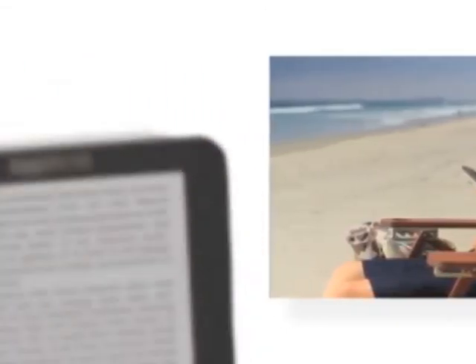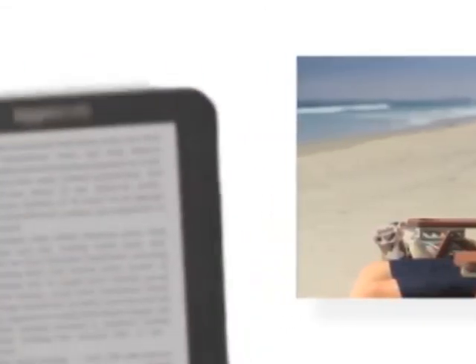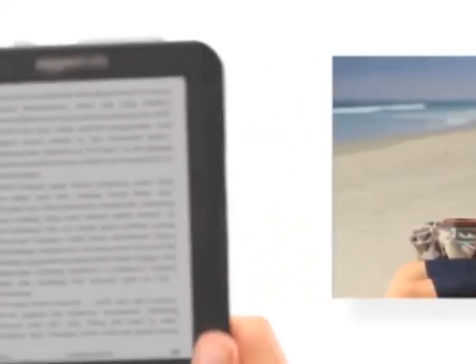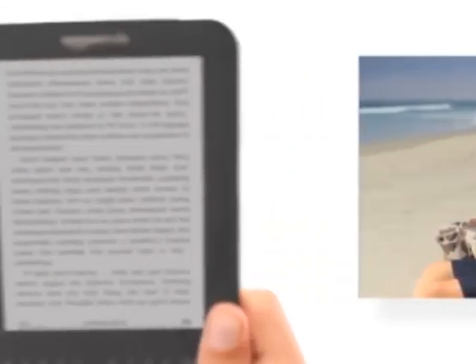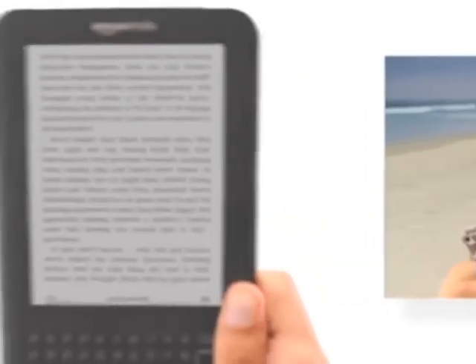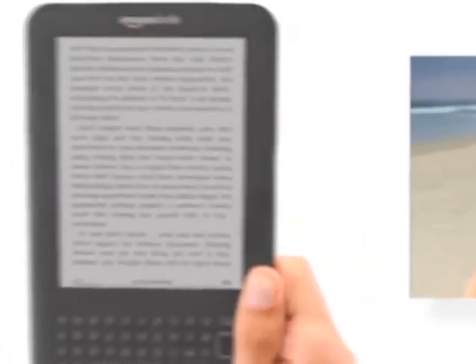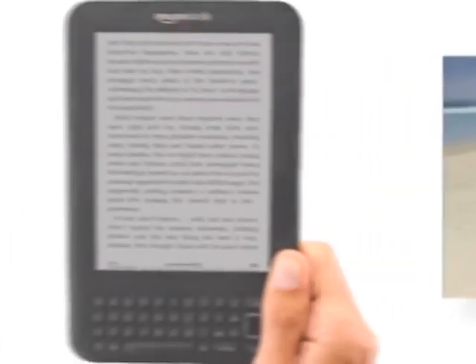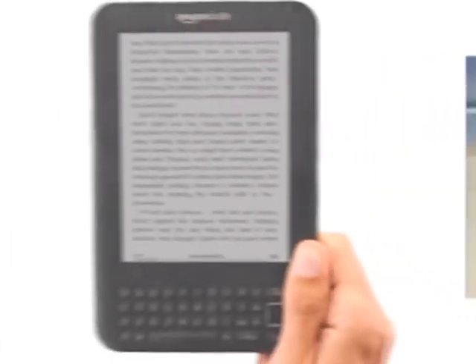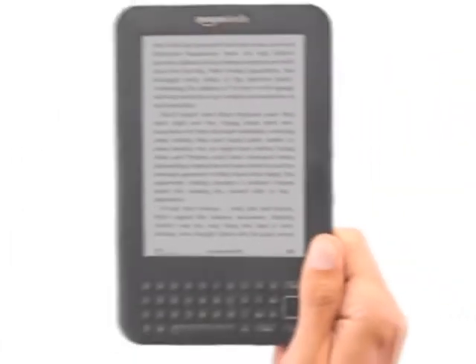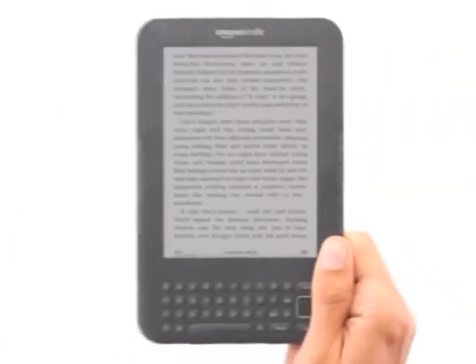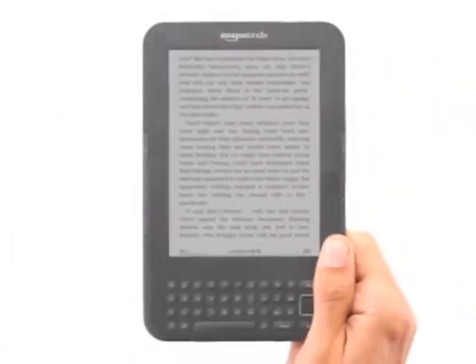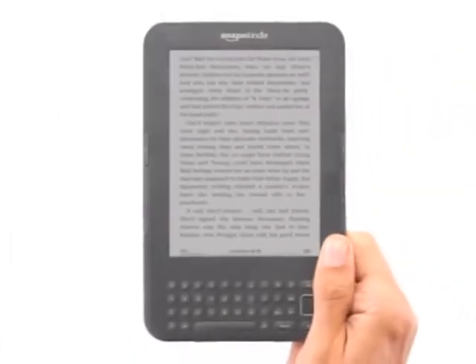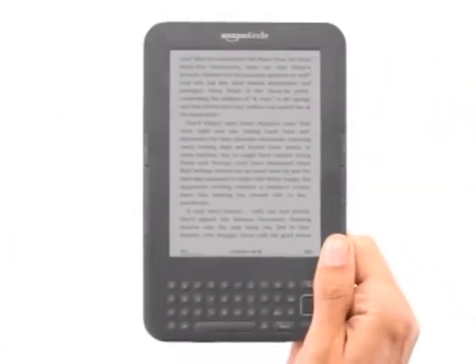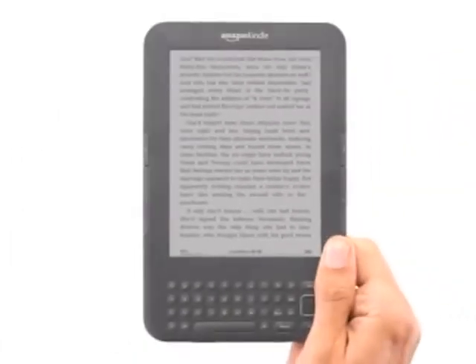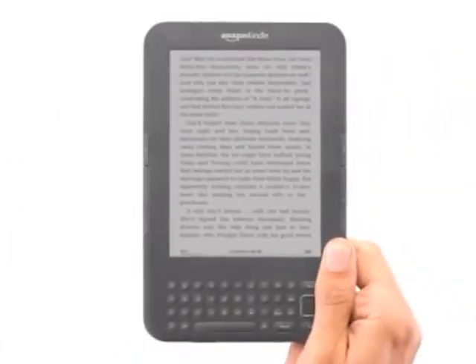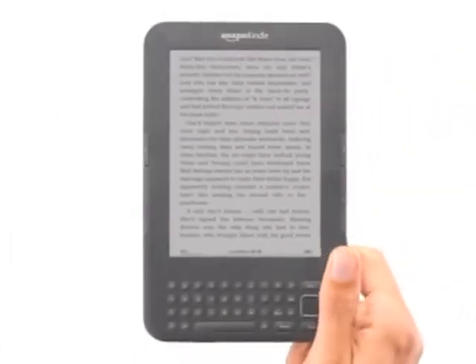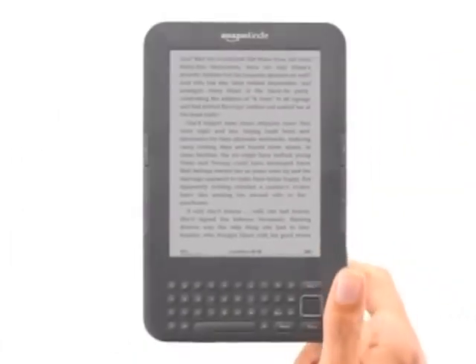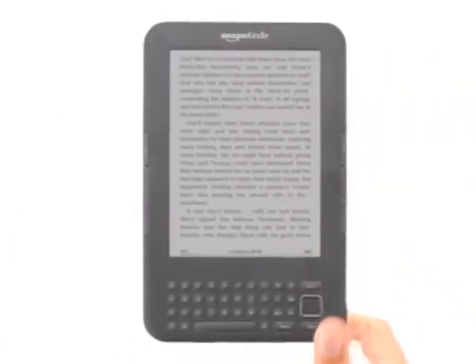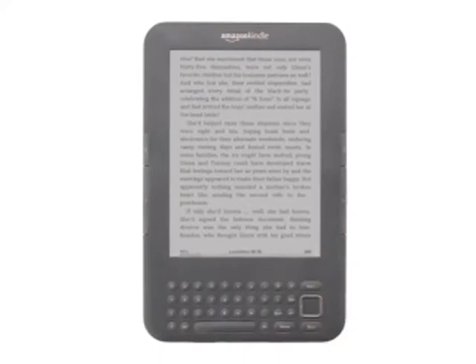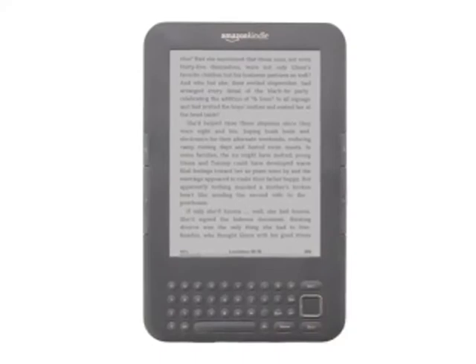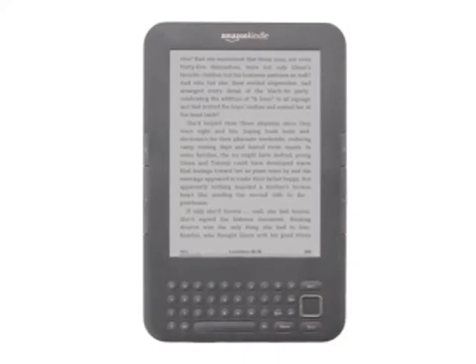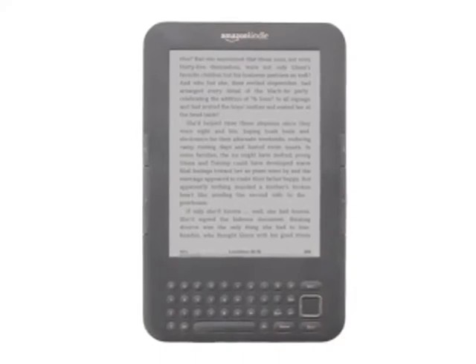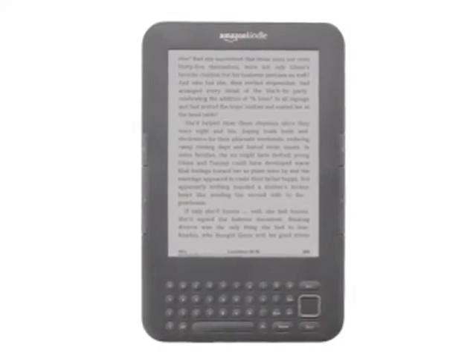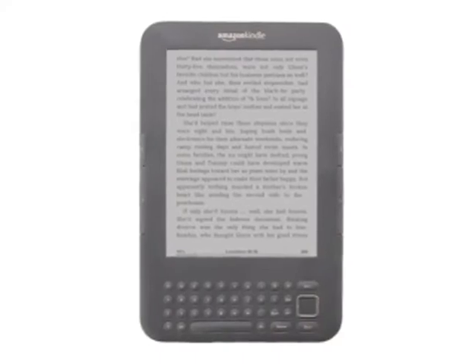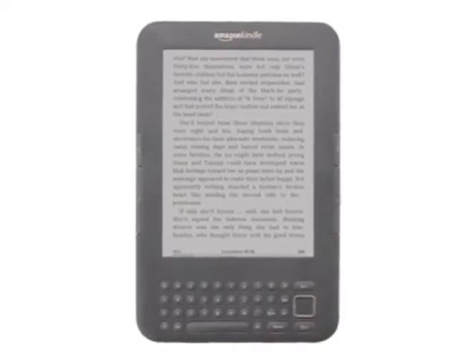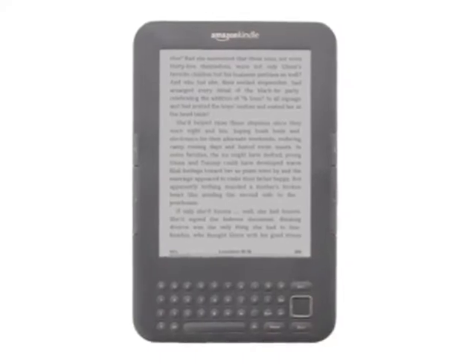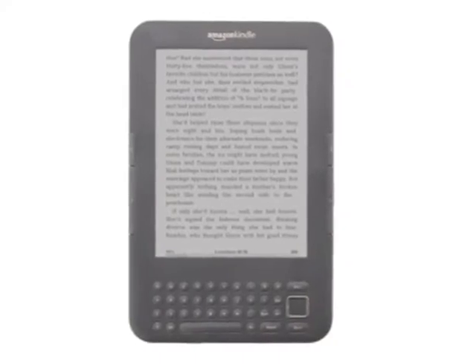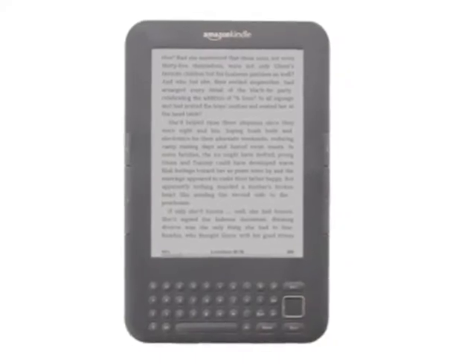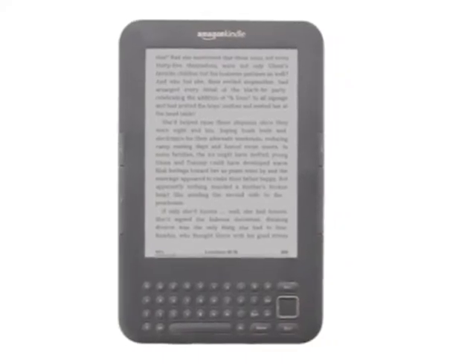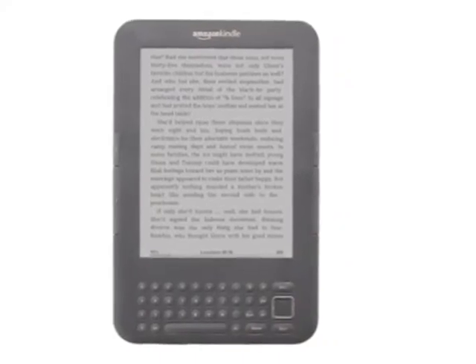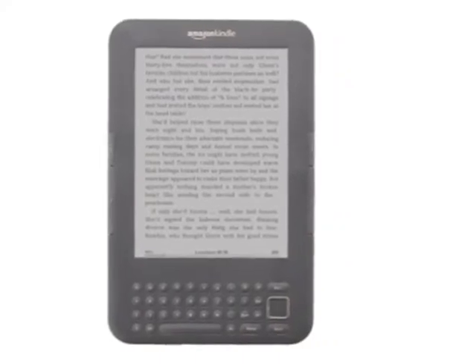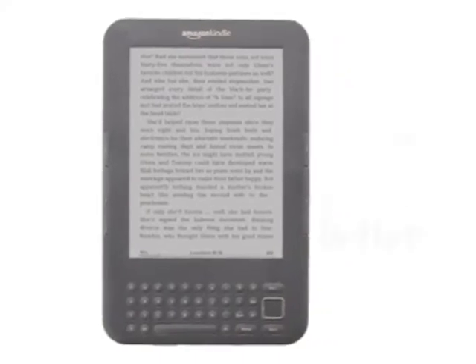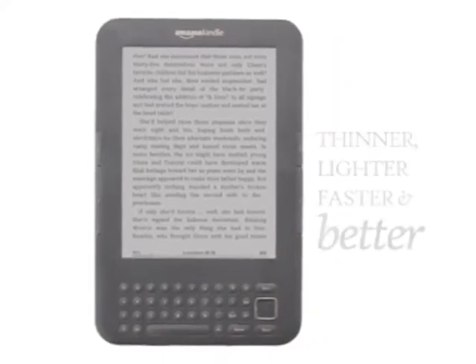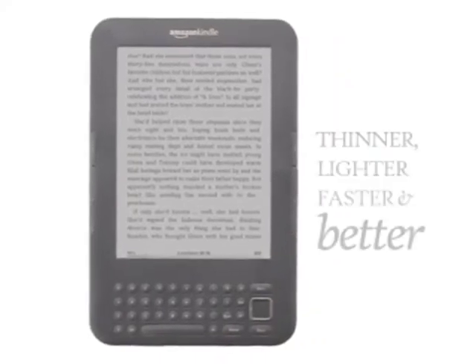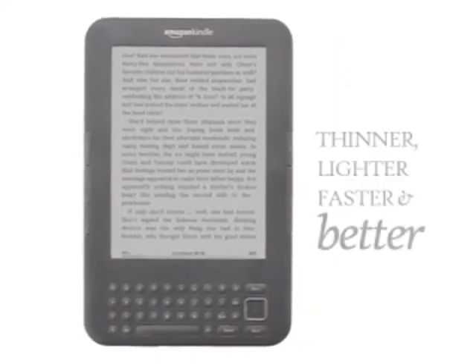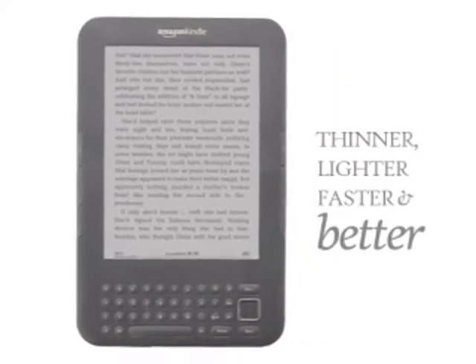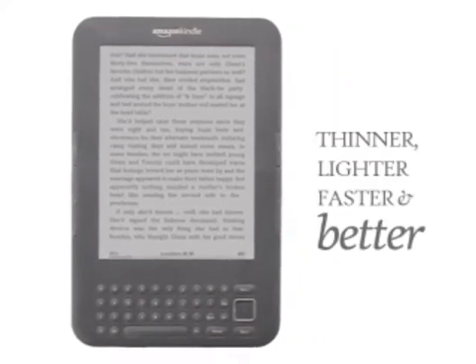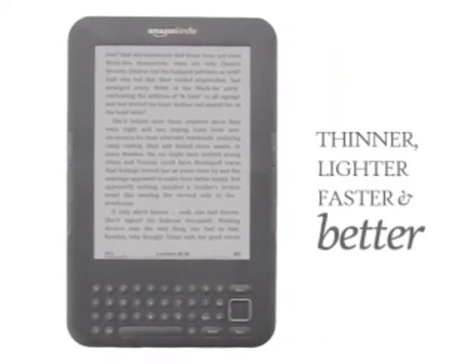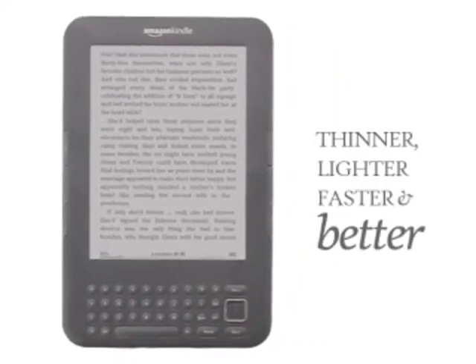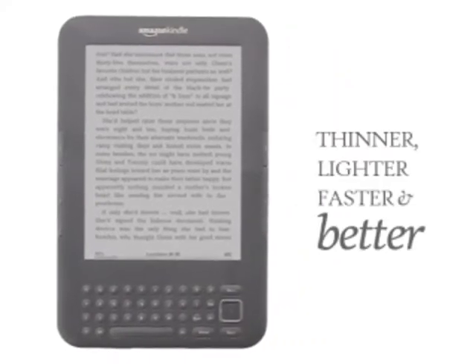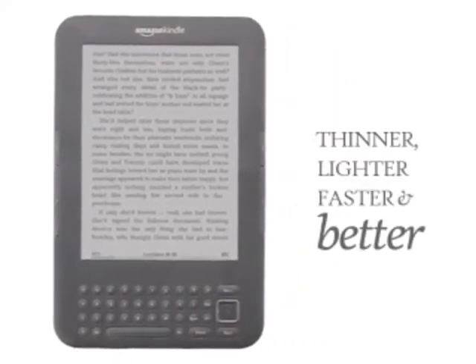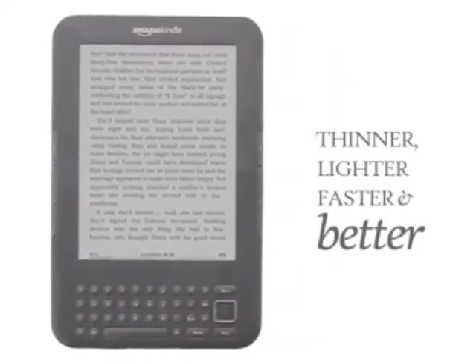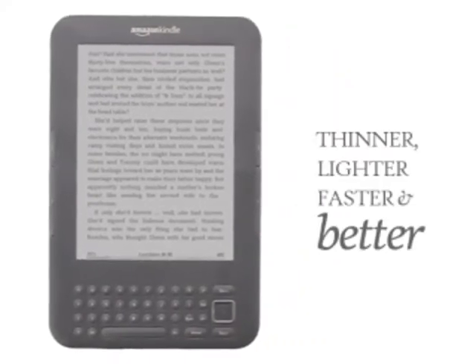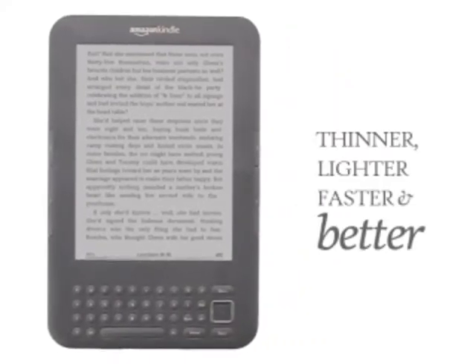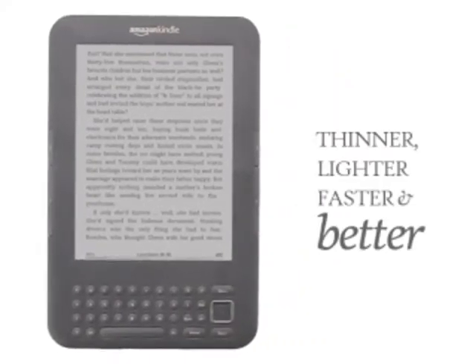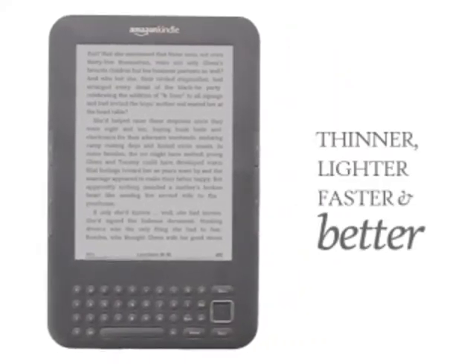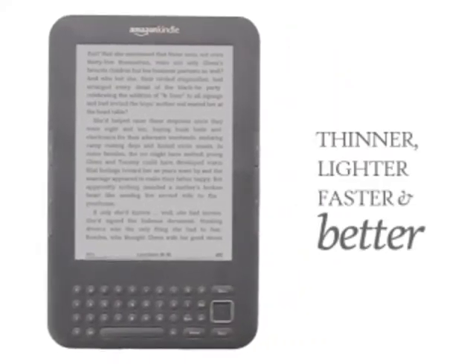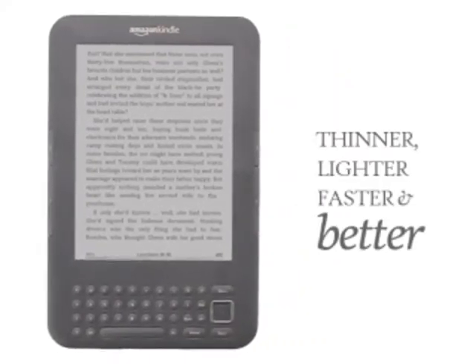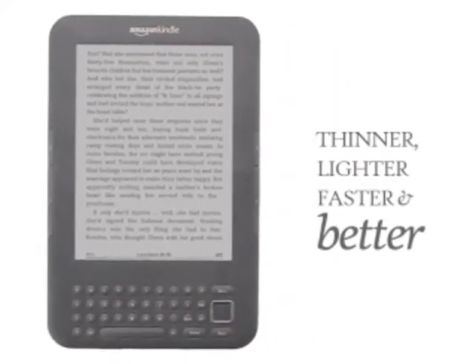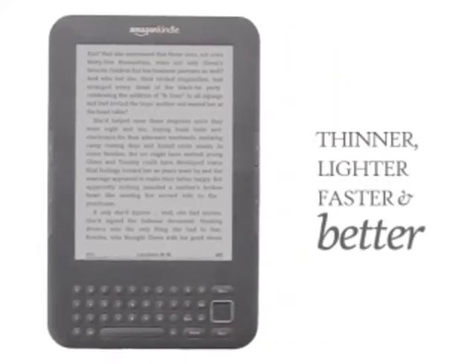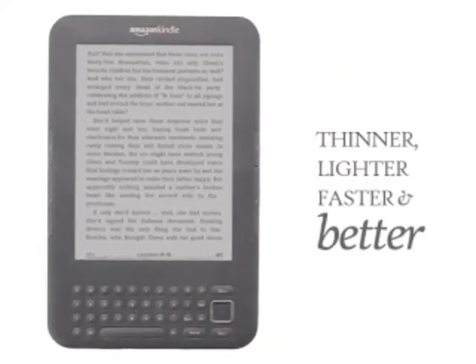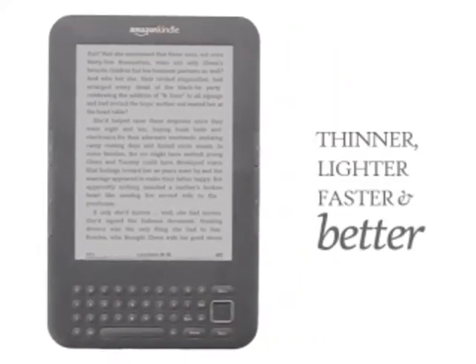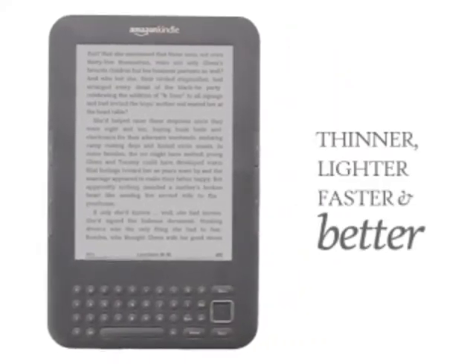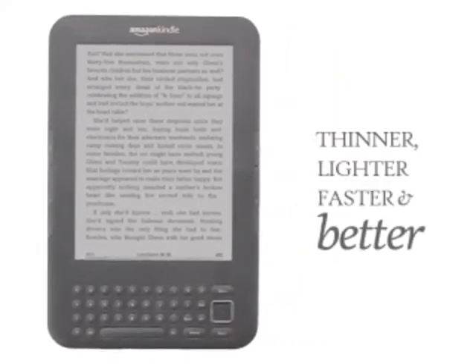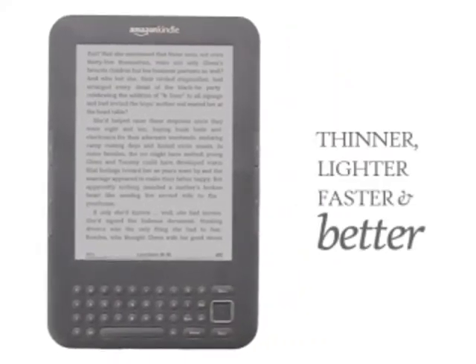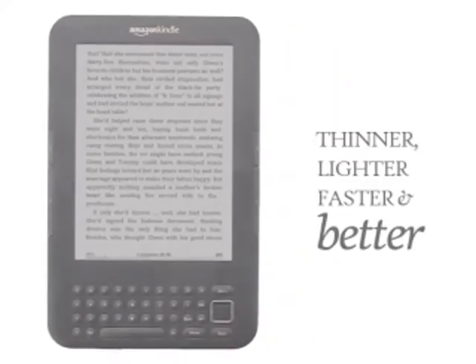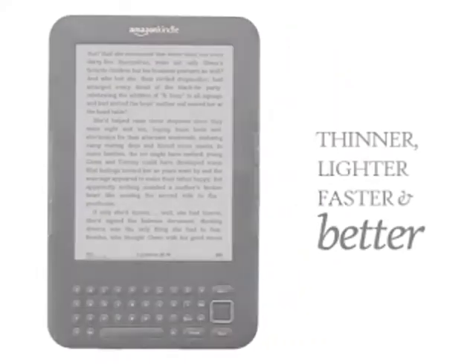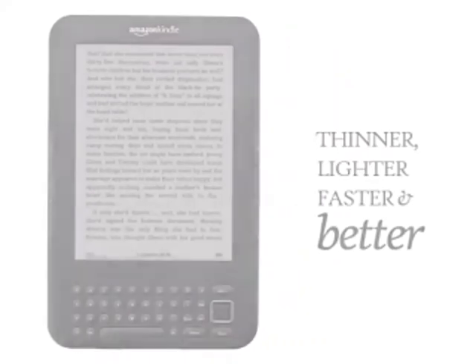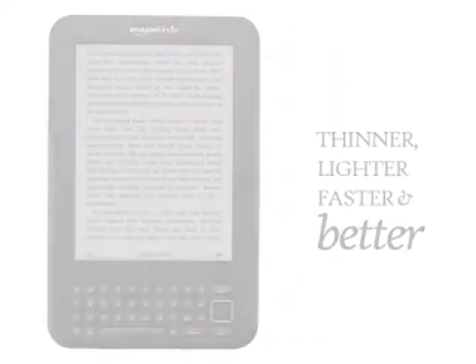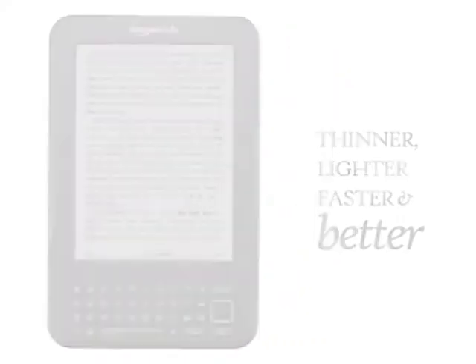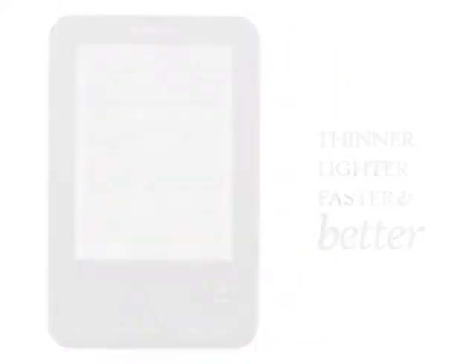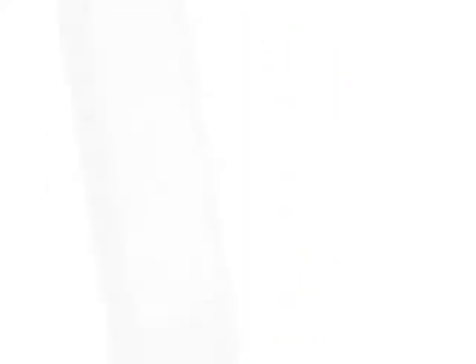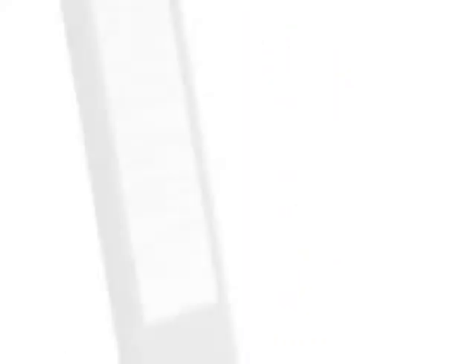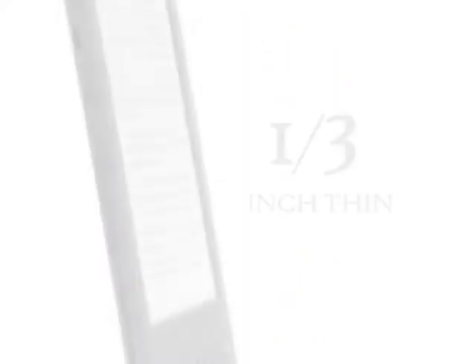Amazon Kindle, the amazing wireless reader, is now thinner, lighter, faster, and better than ever before.